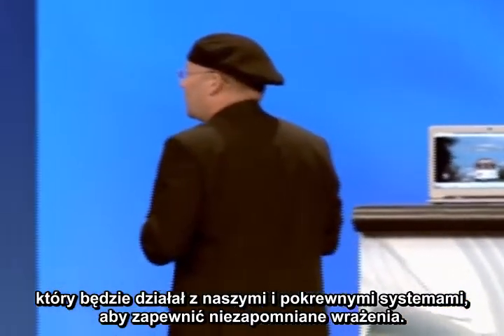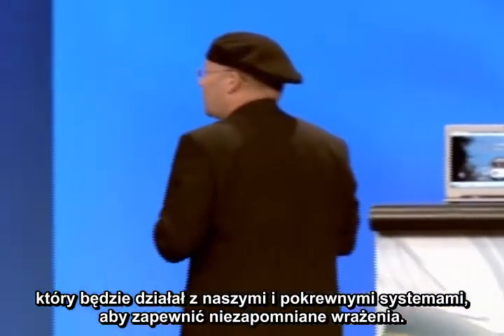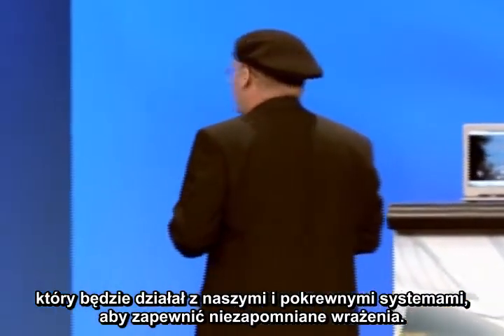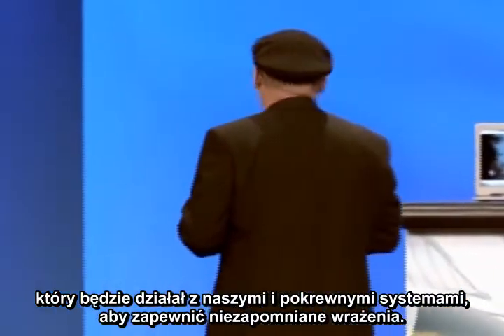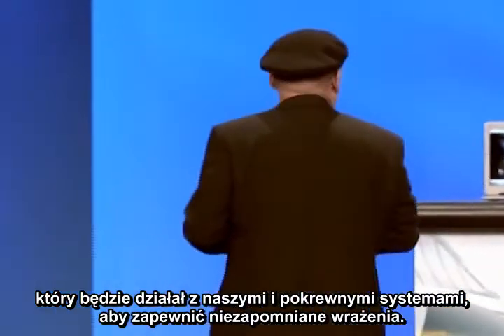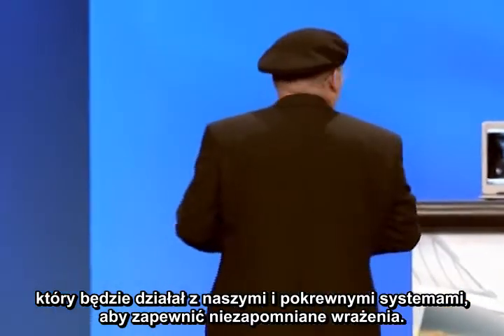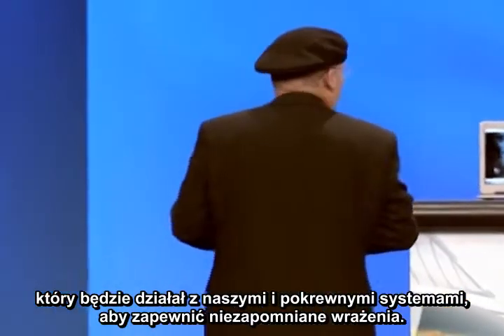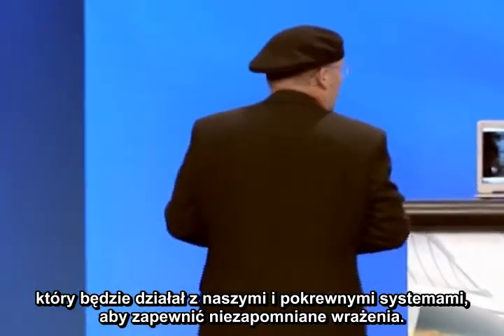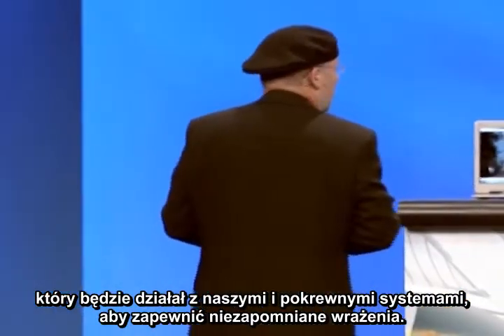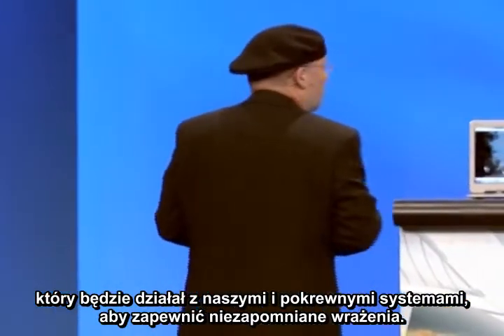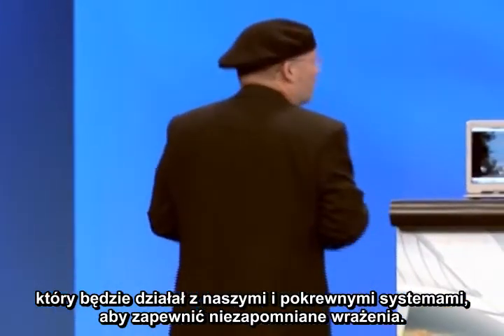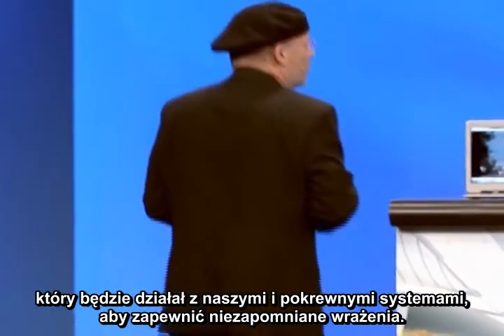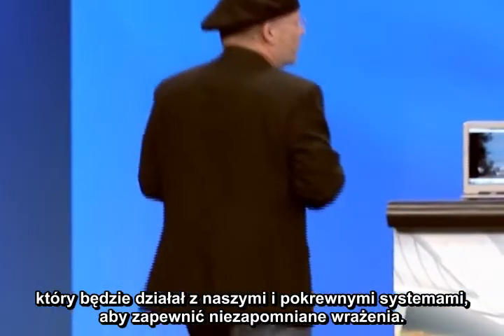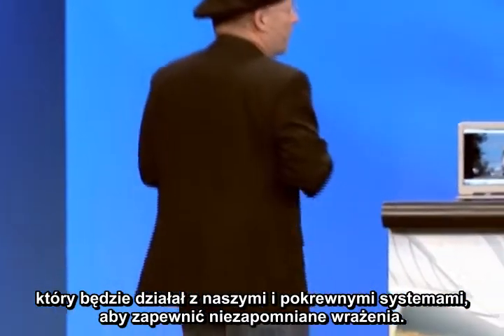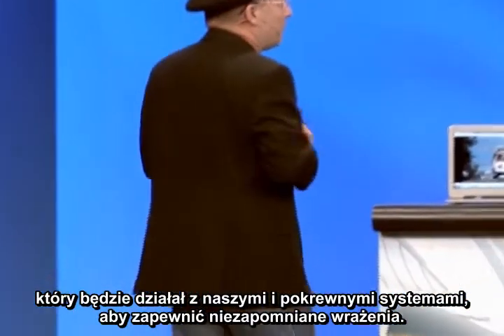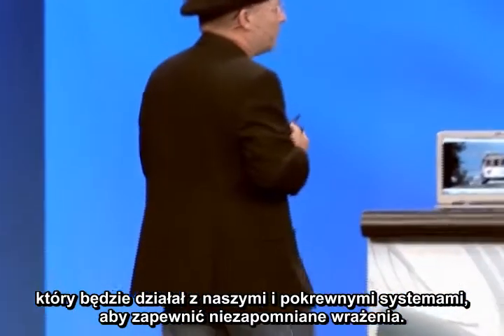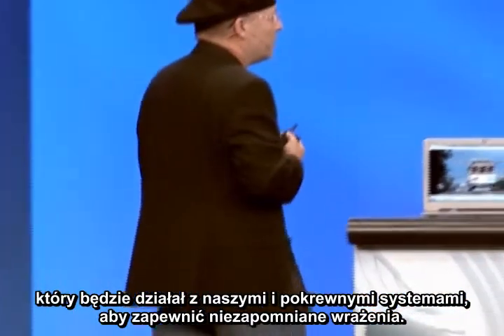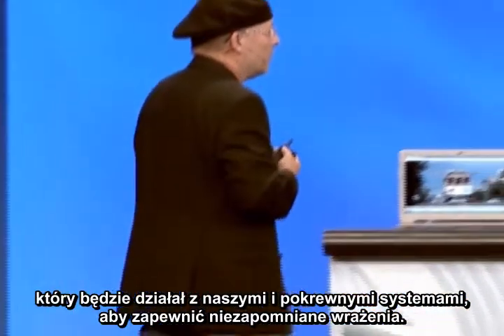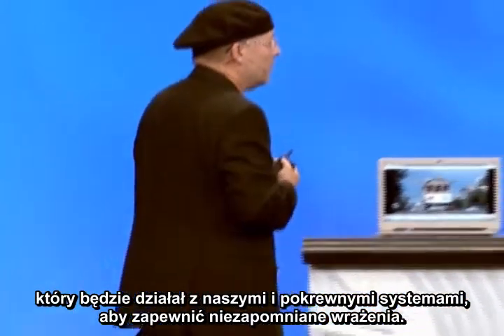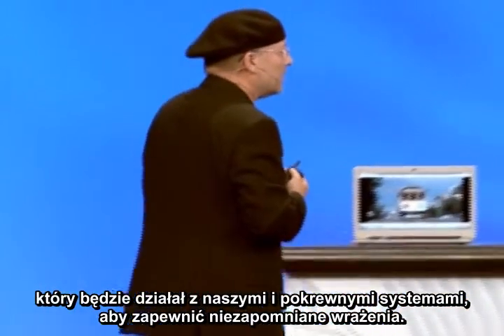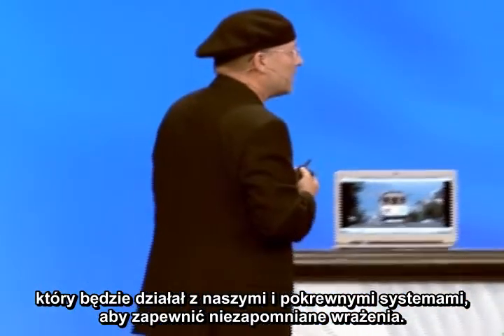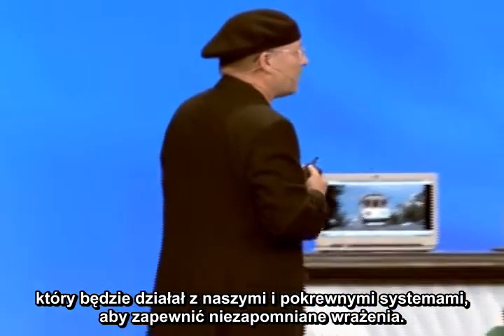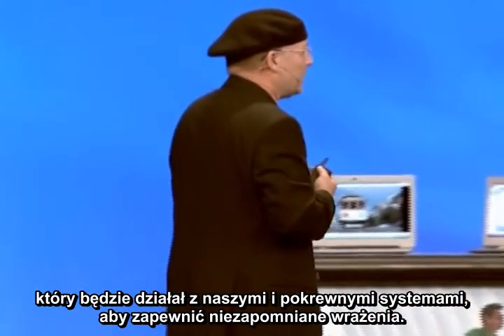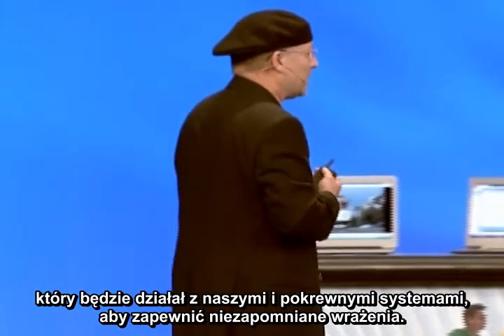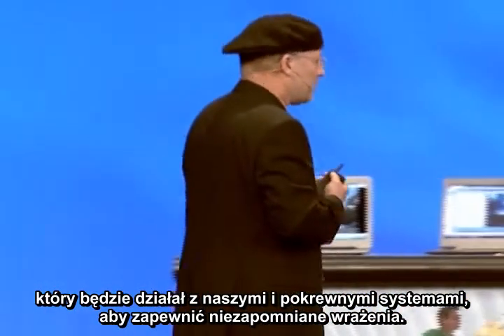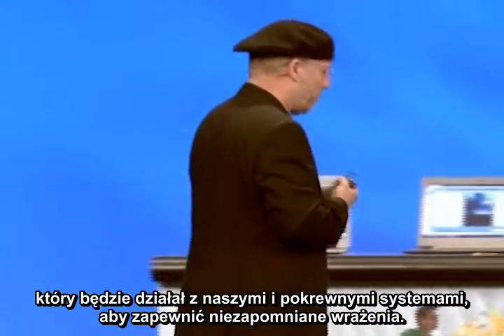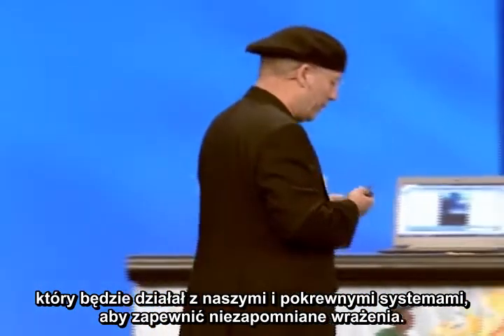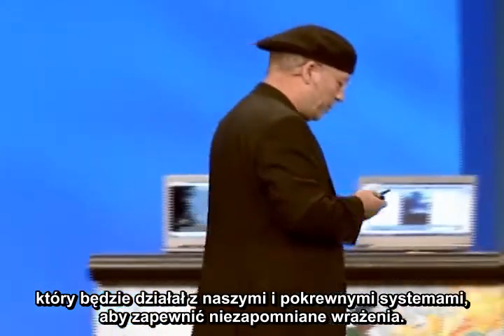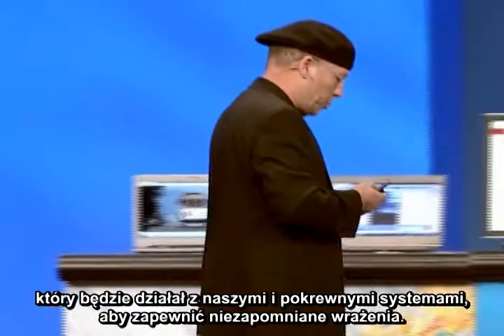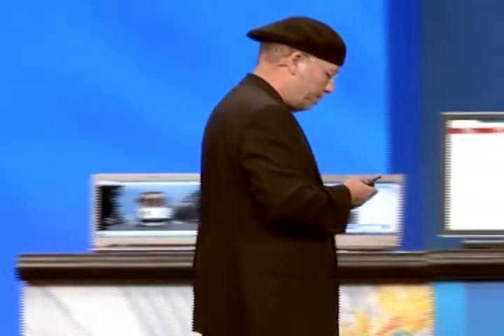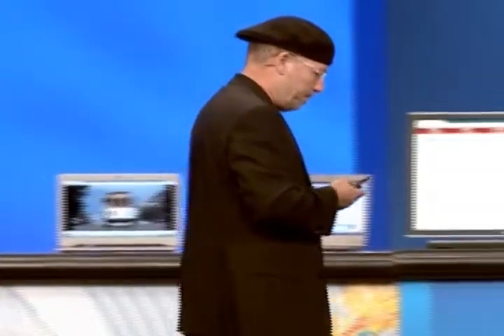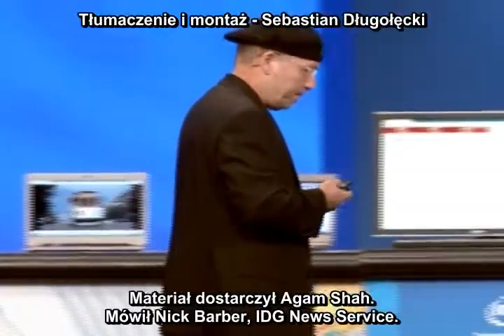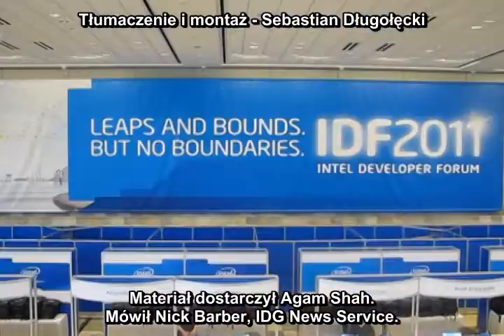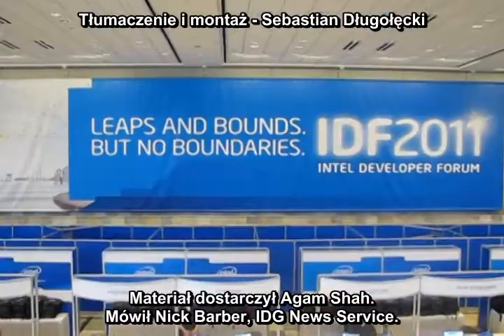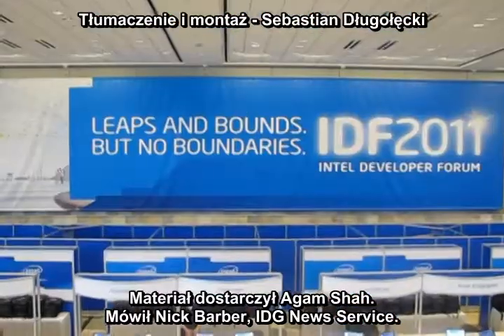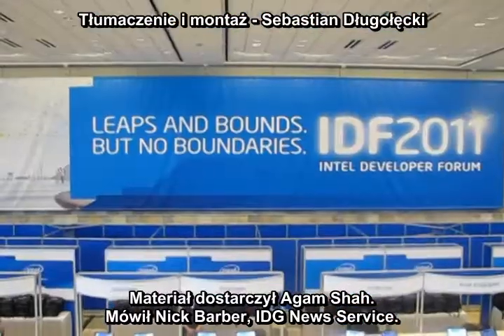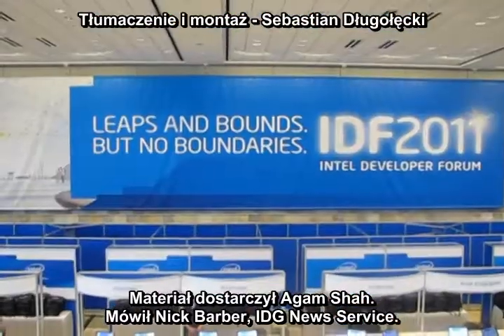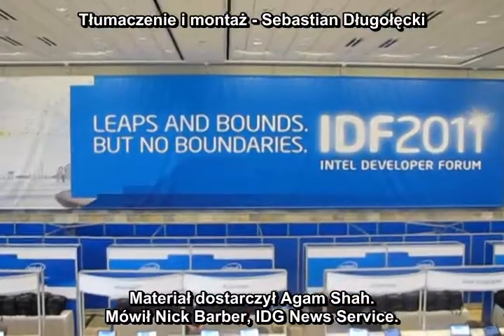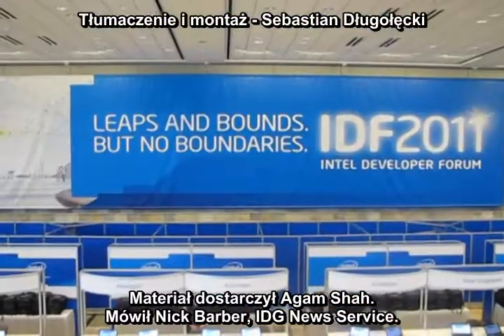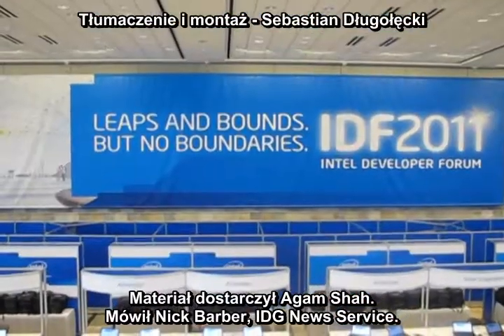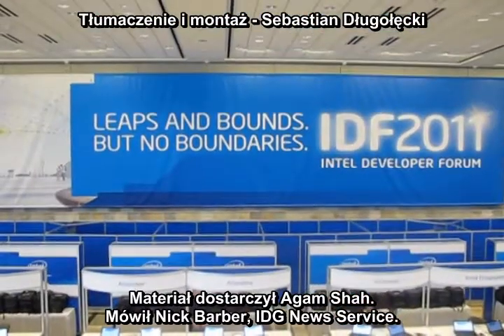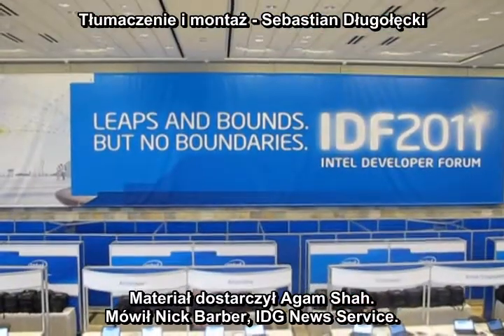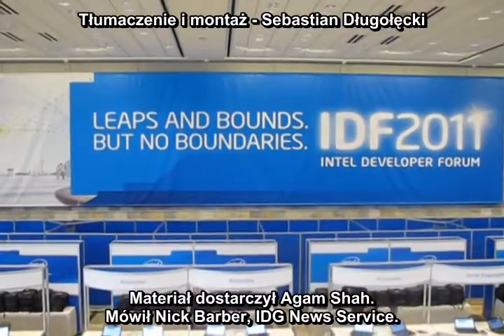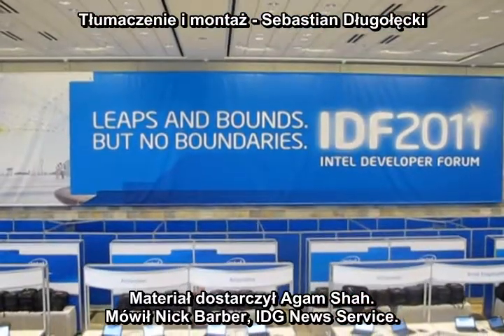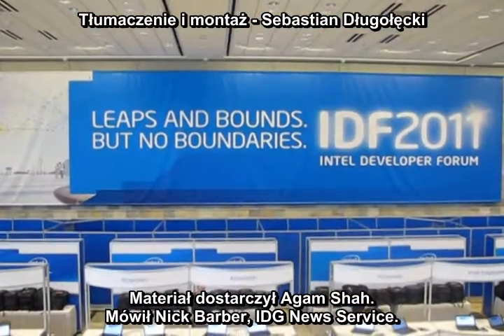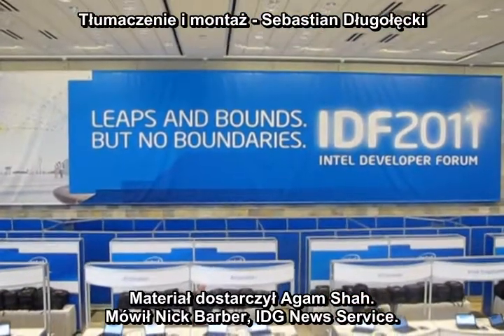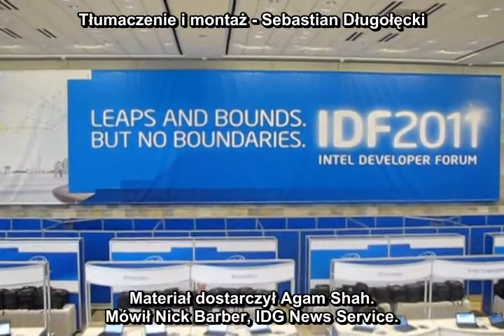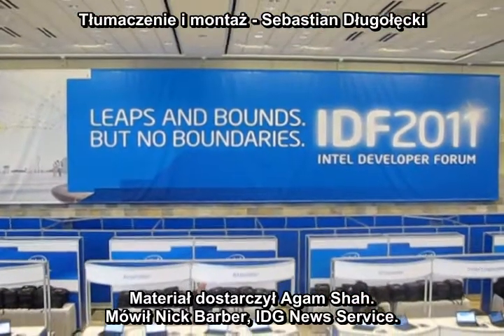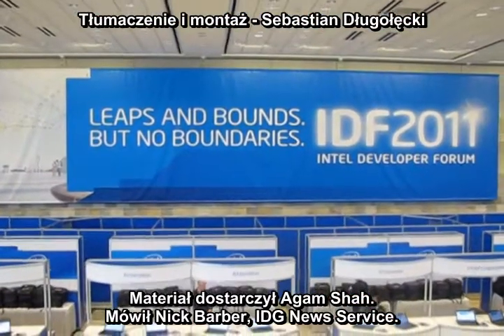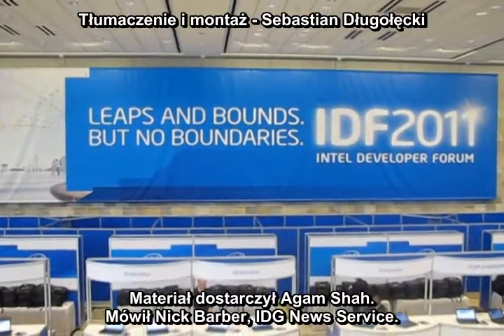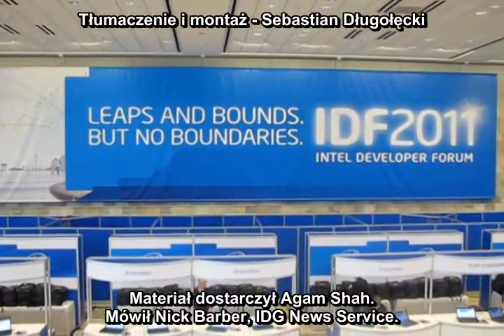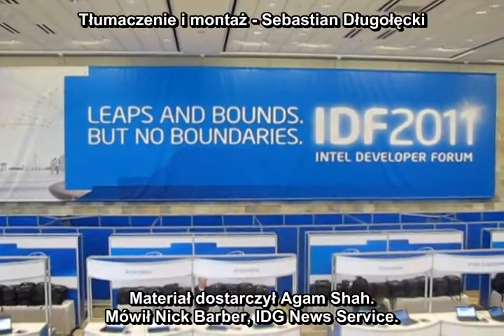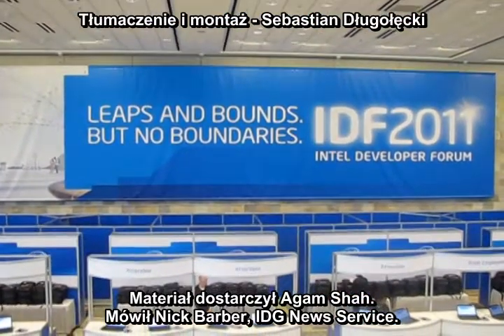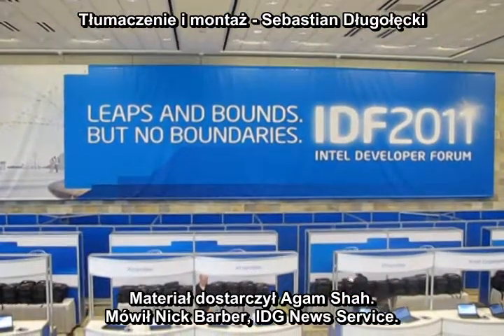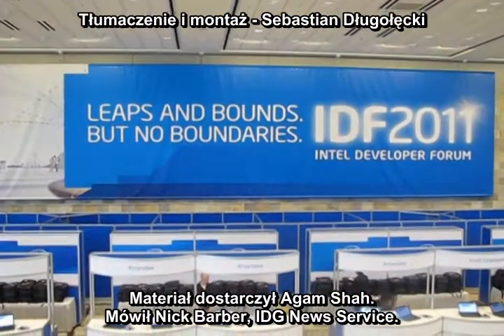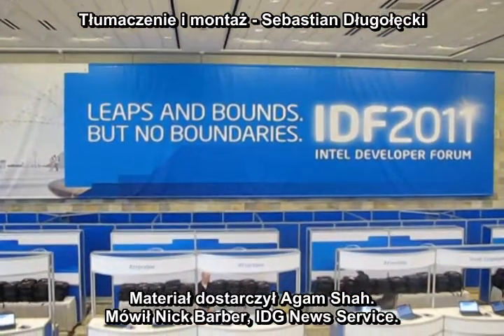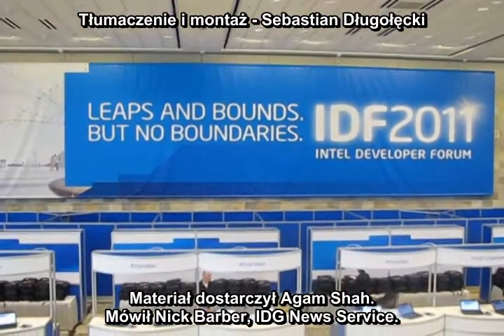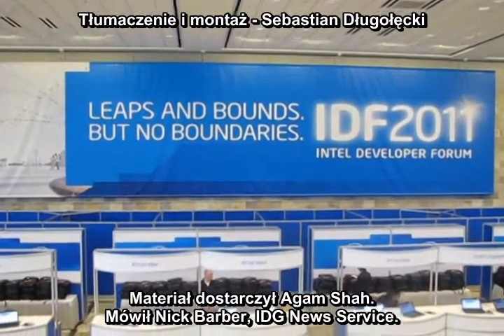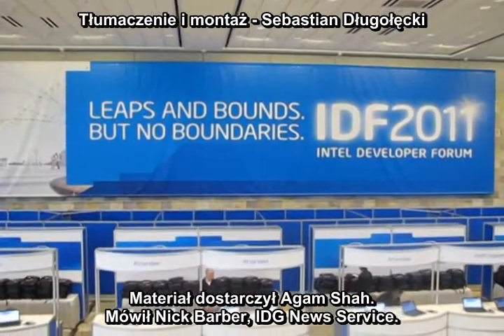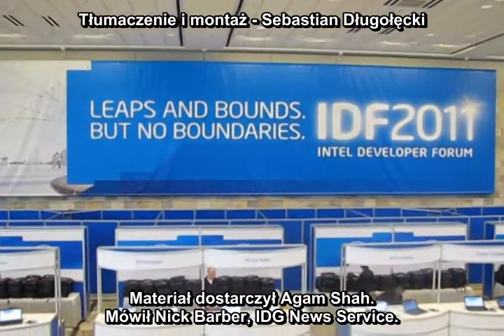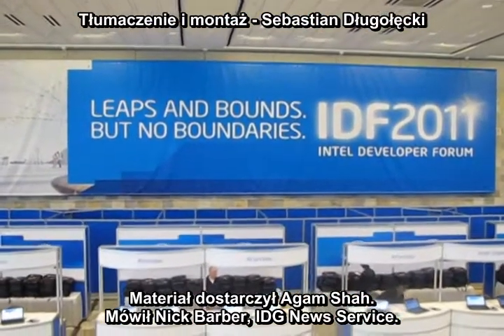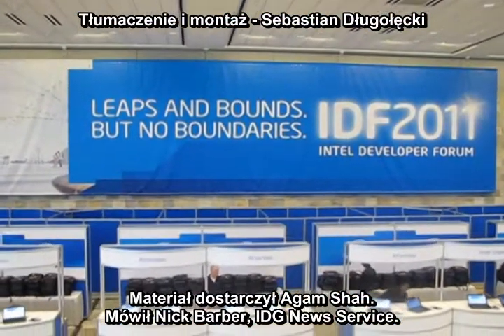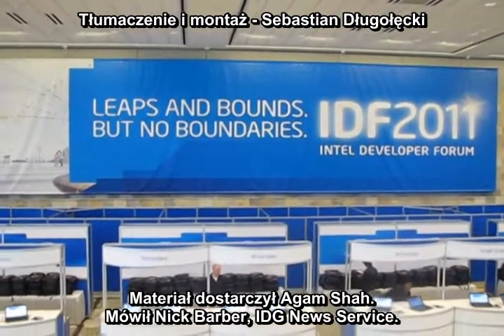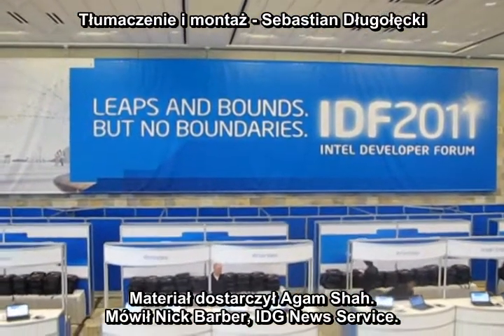With reporting by Agam Shah, I'm Nick Barber, IDG News Service.